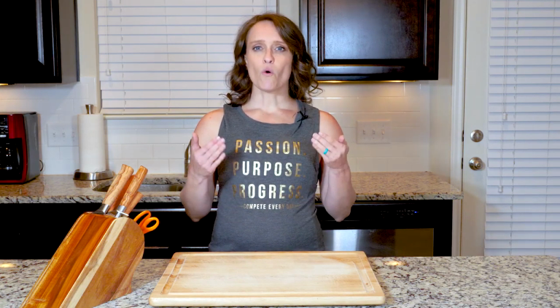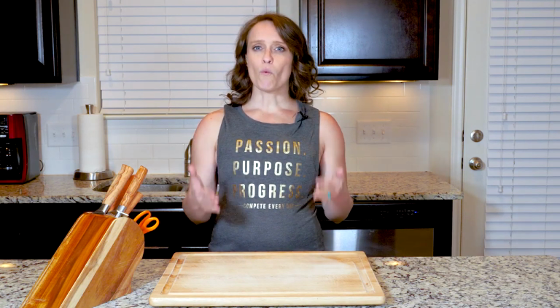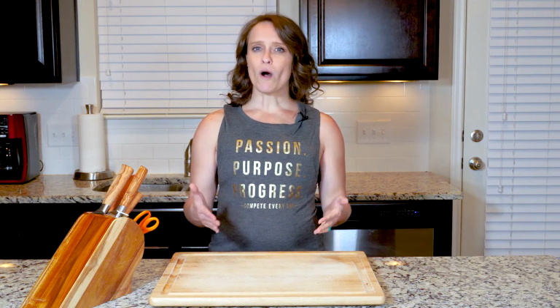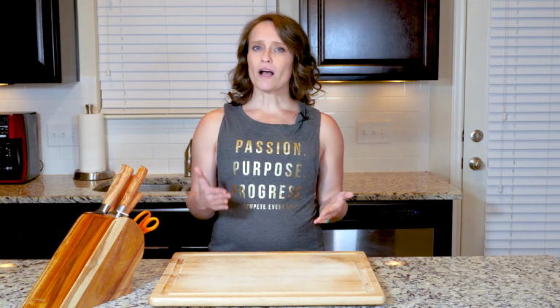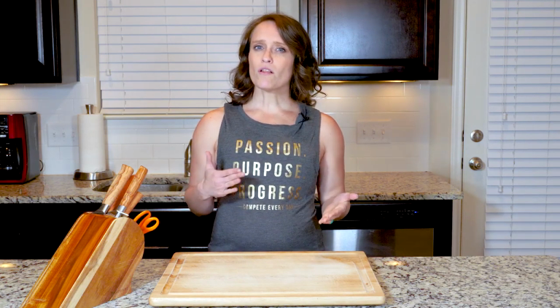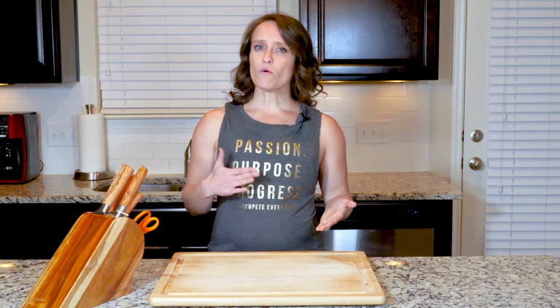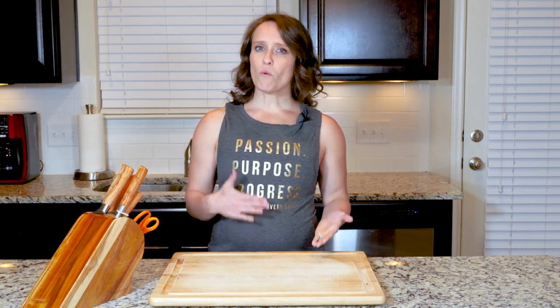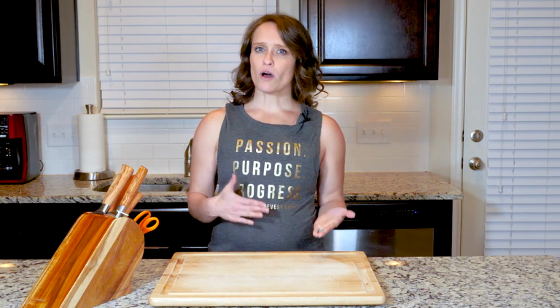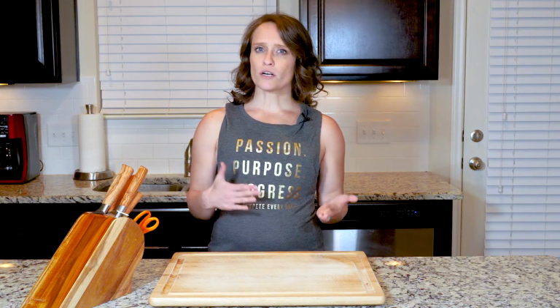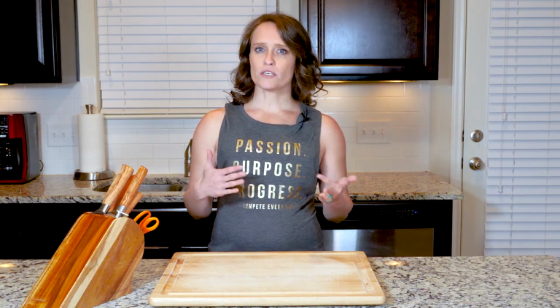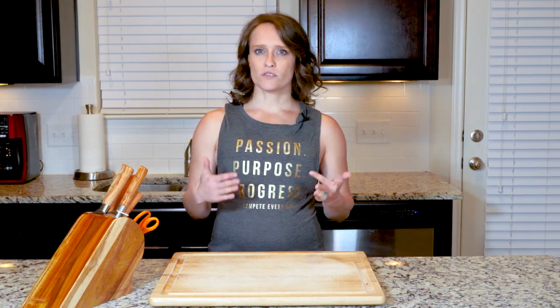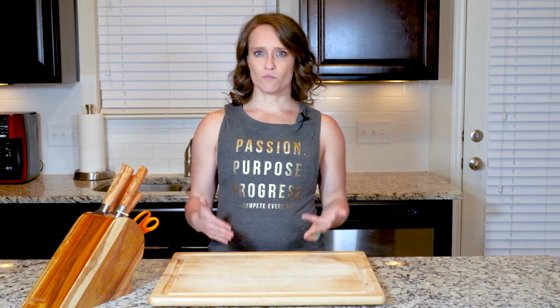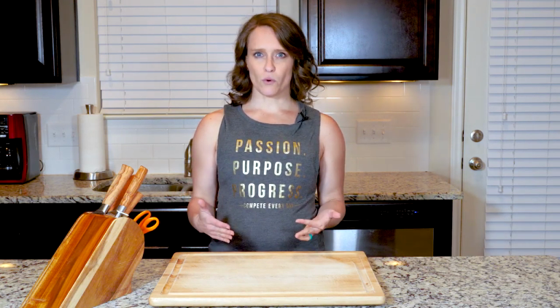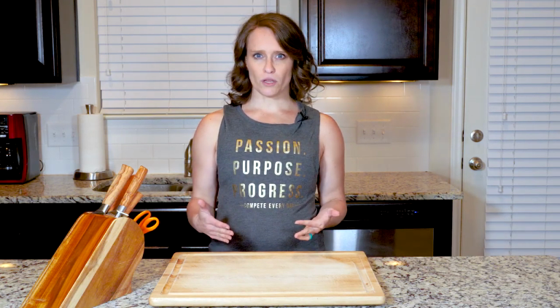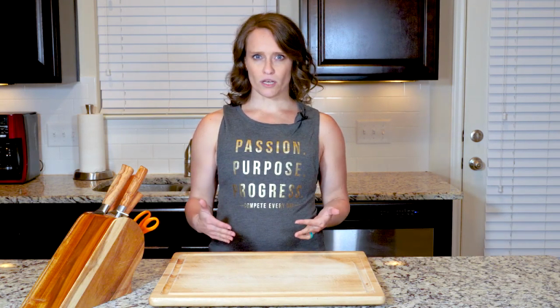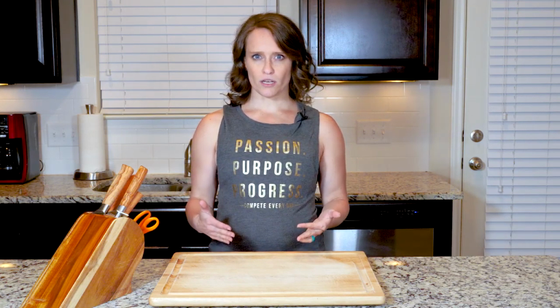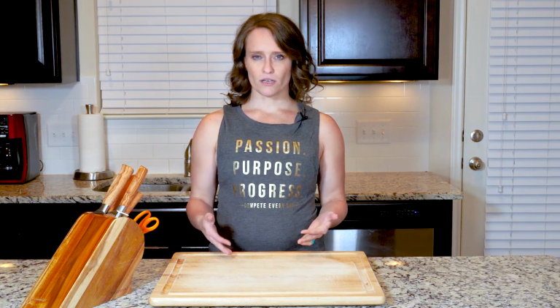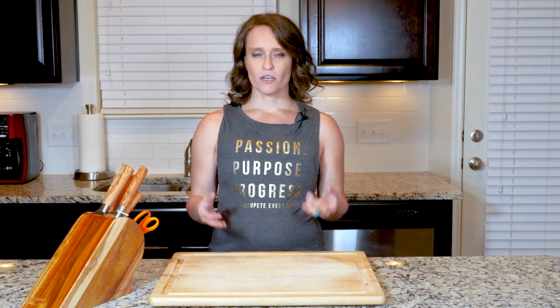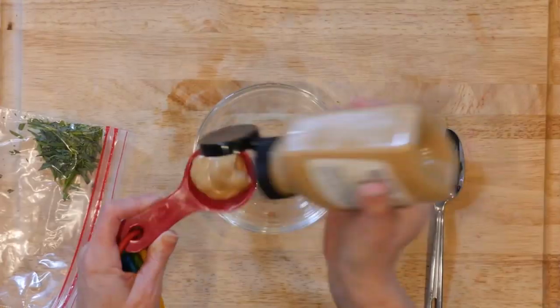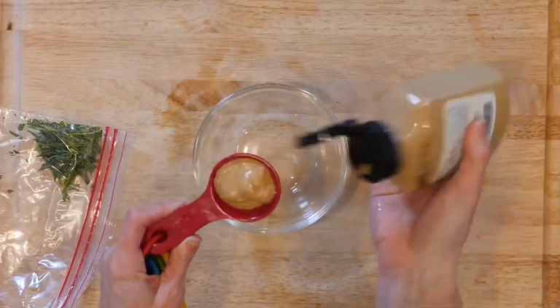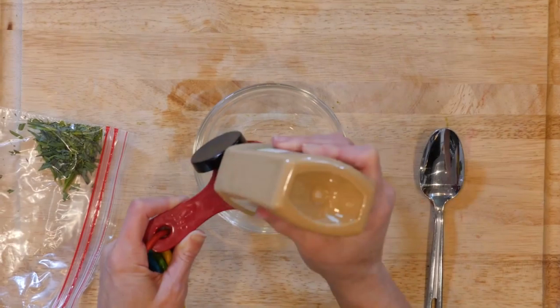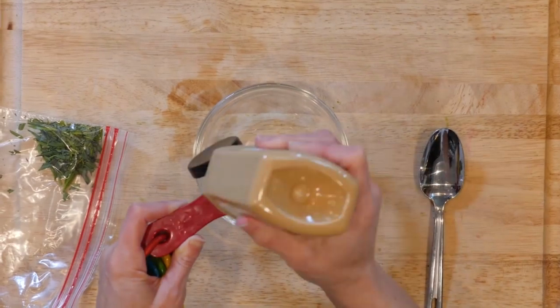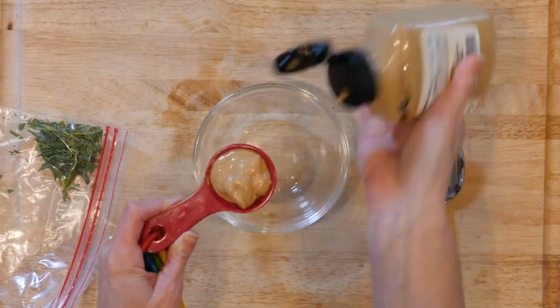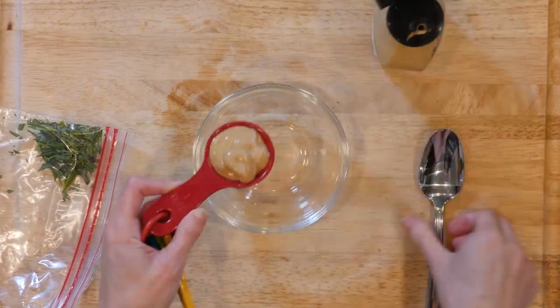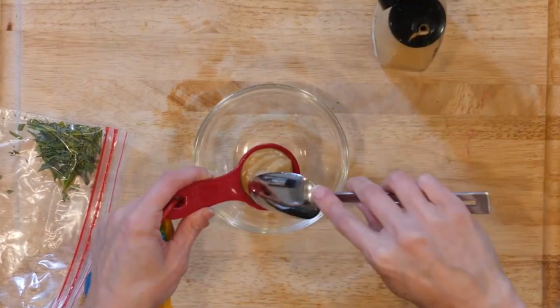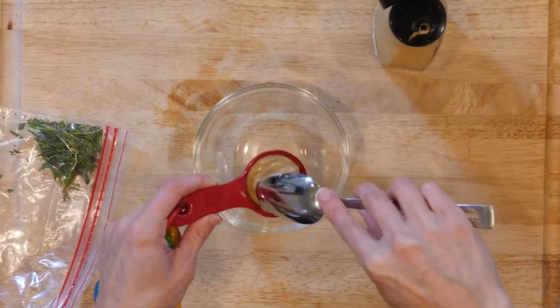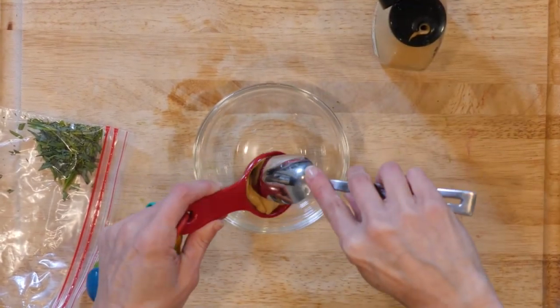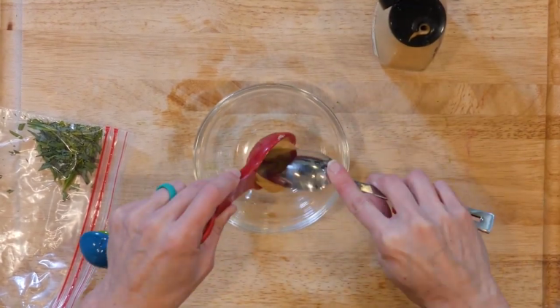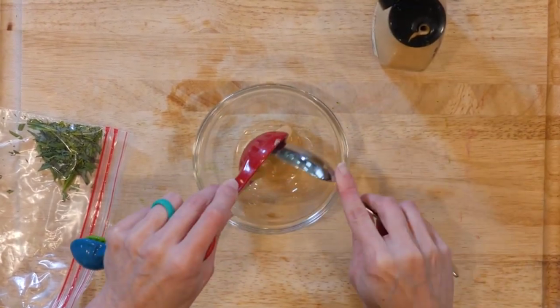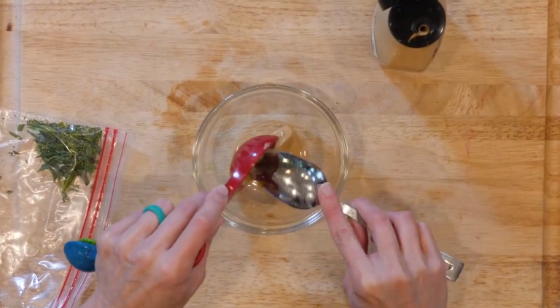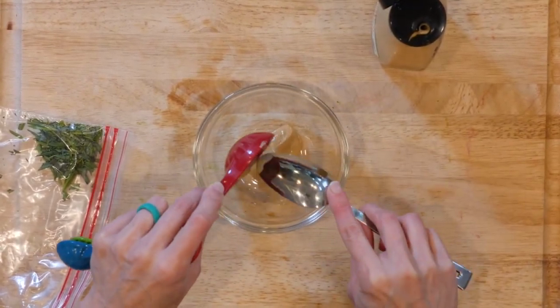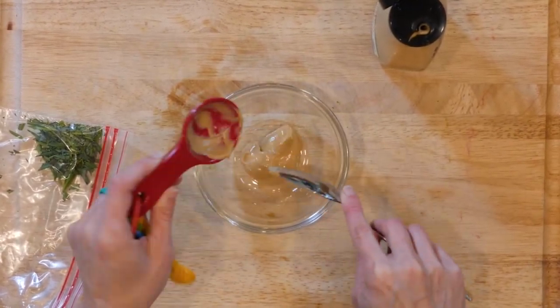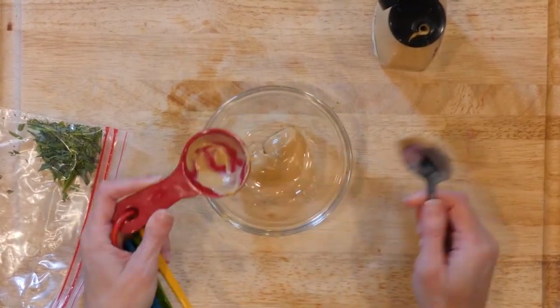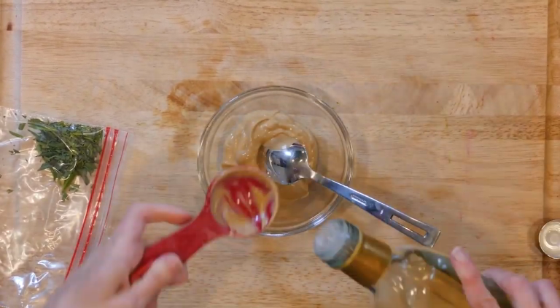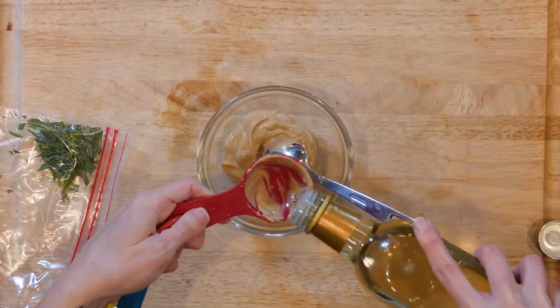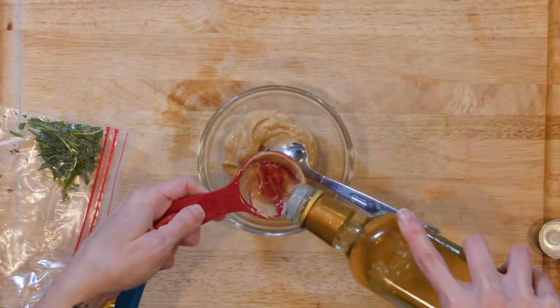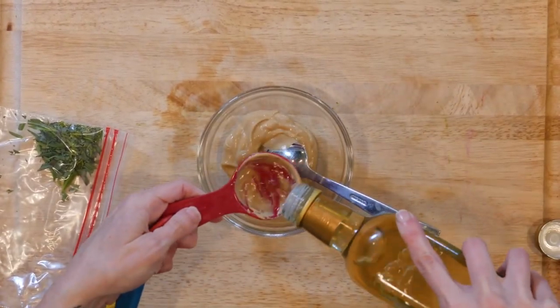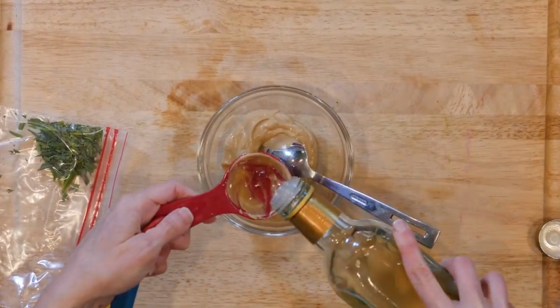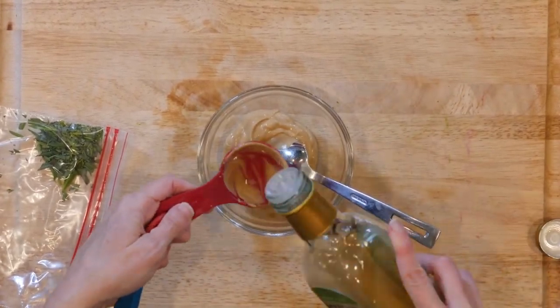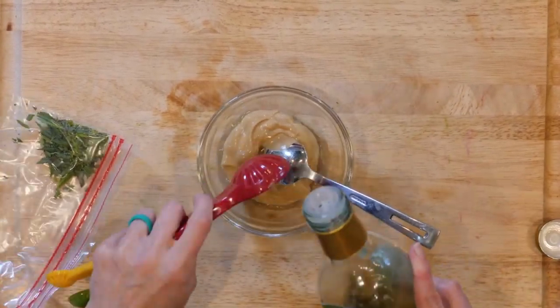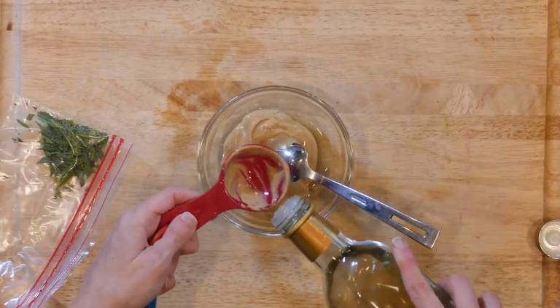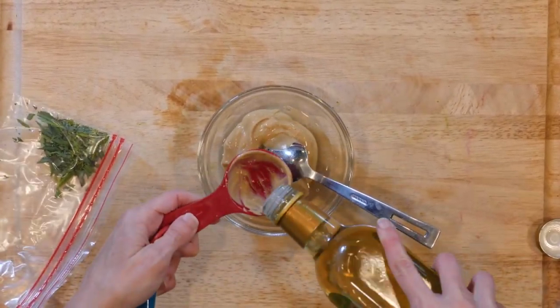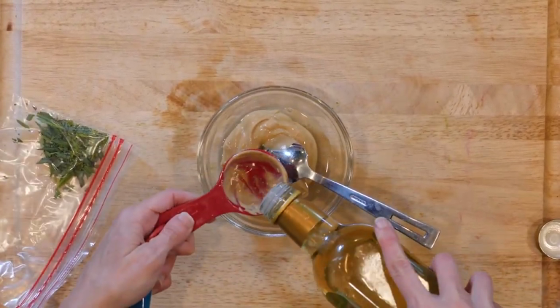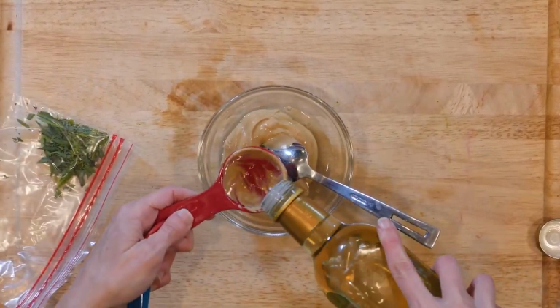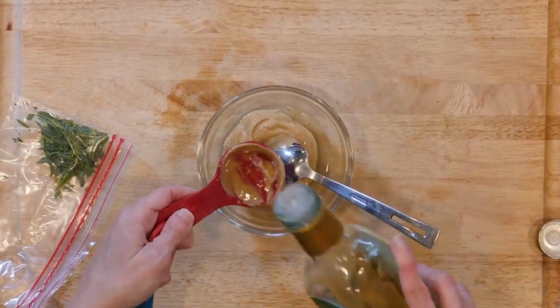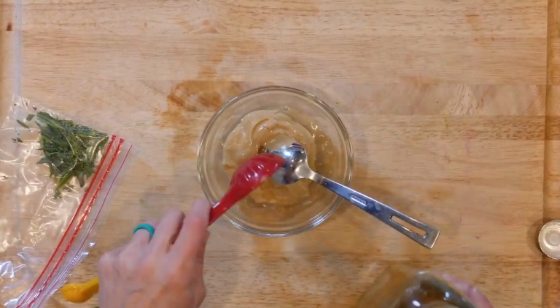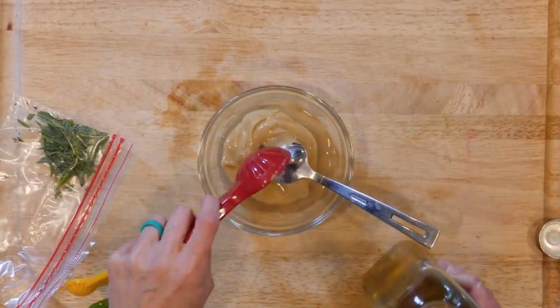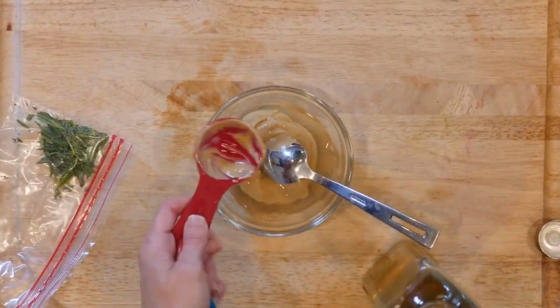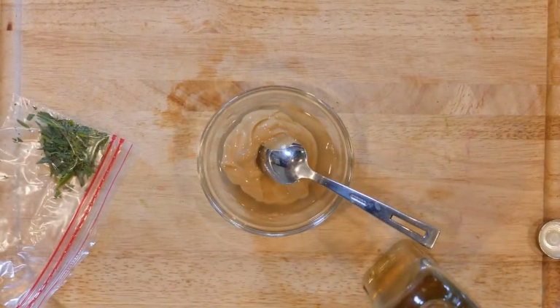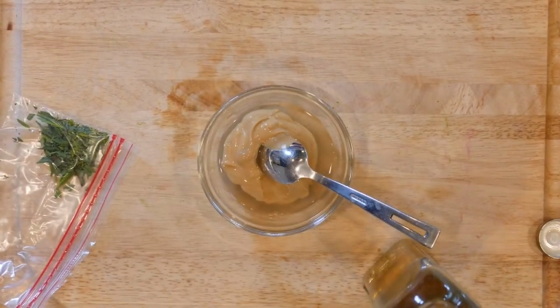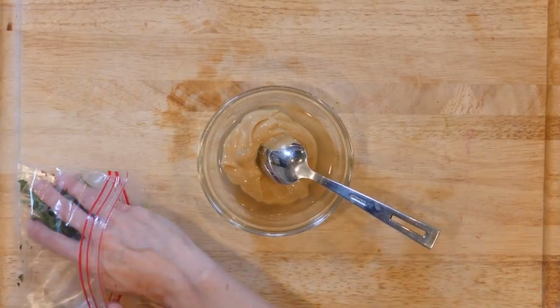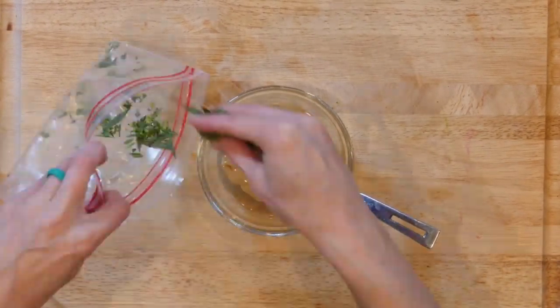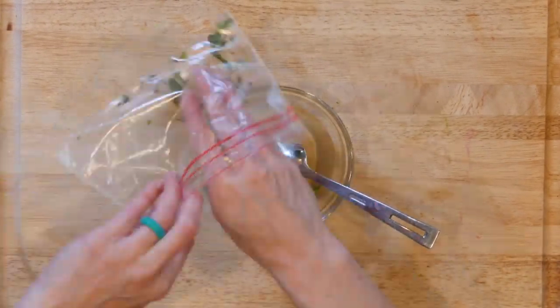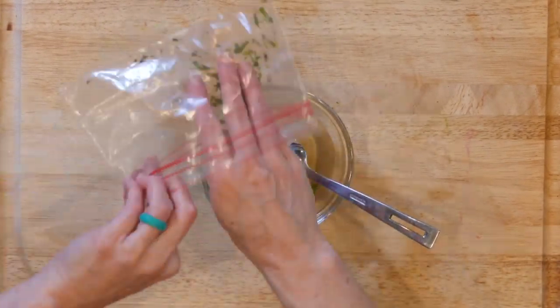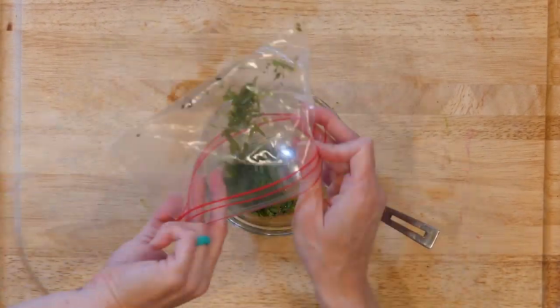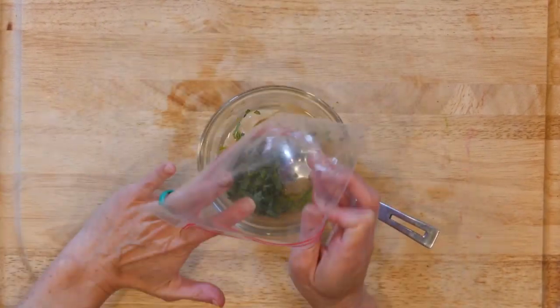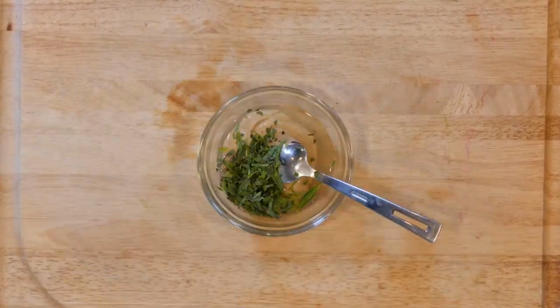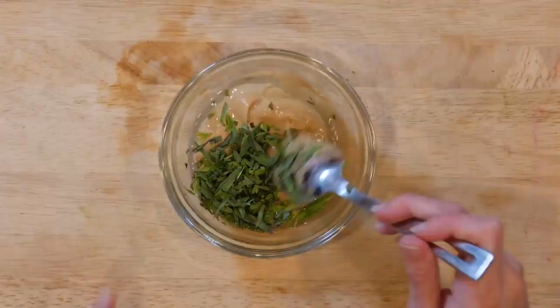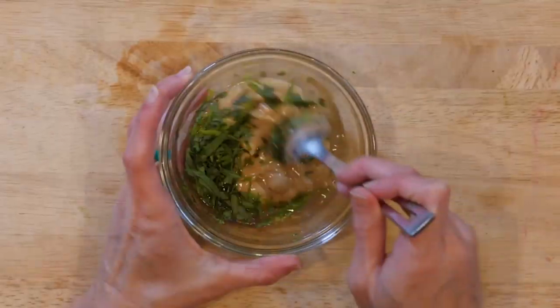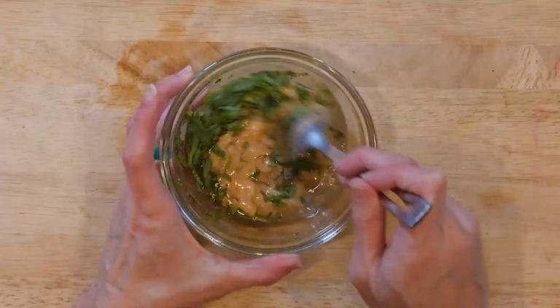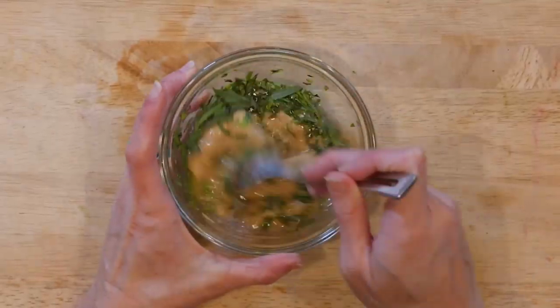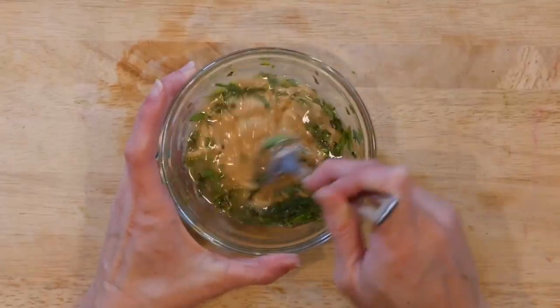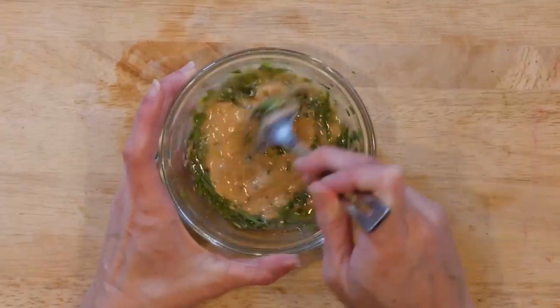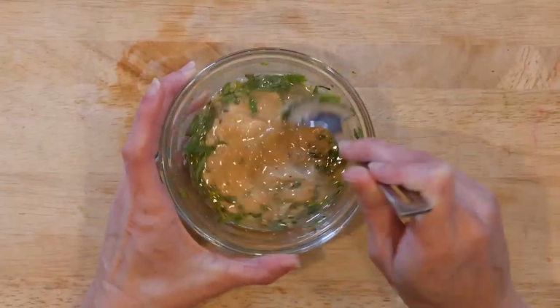While the water is boiling, mix together the Dijon mustard, white wine vinegar, and tarragon. Then set that aside.